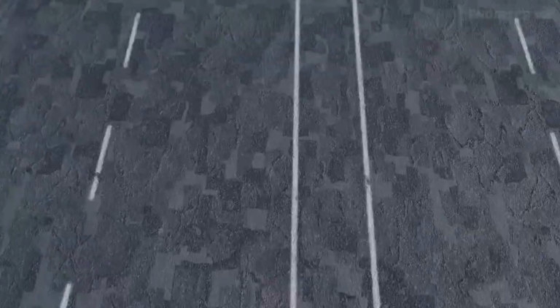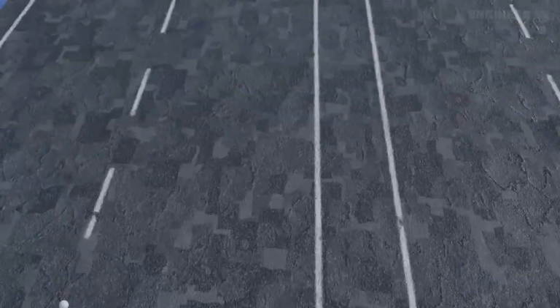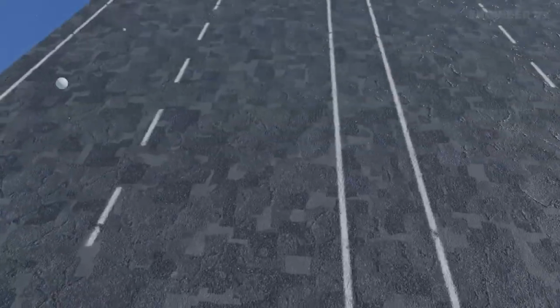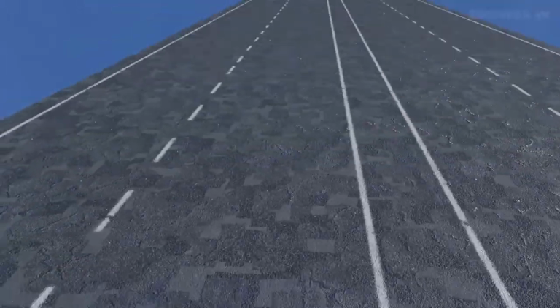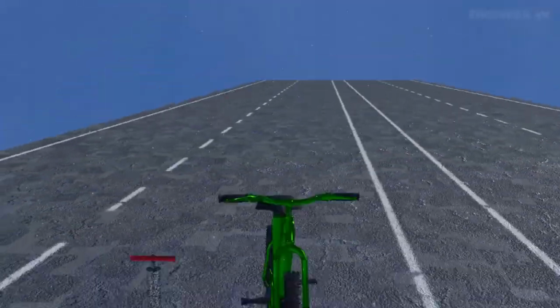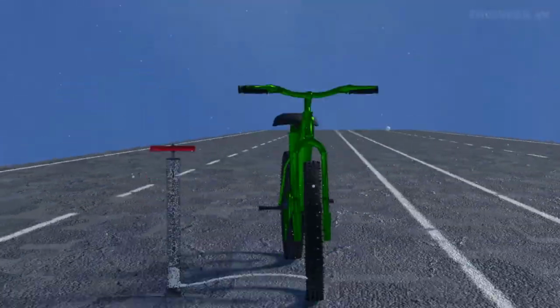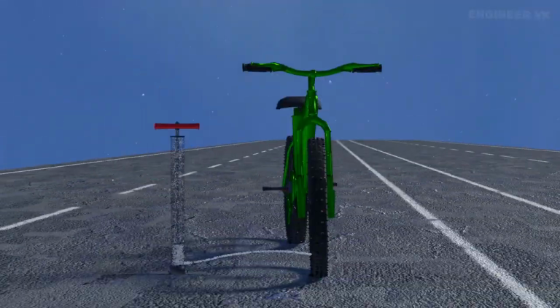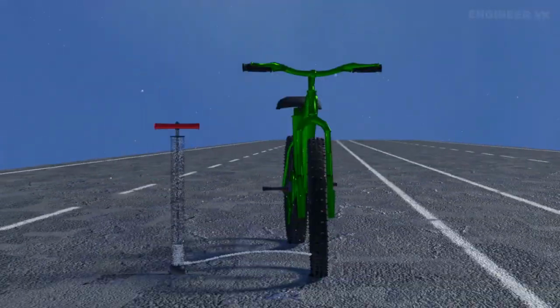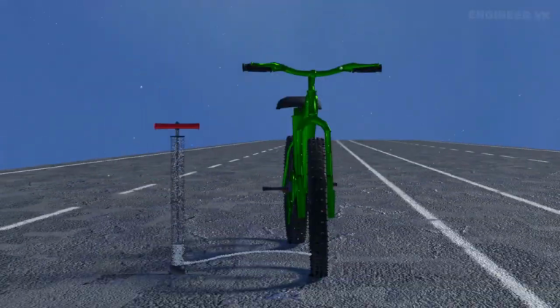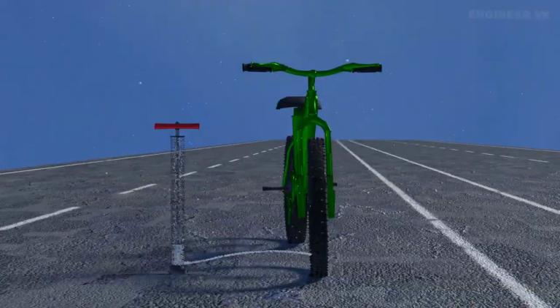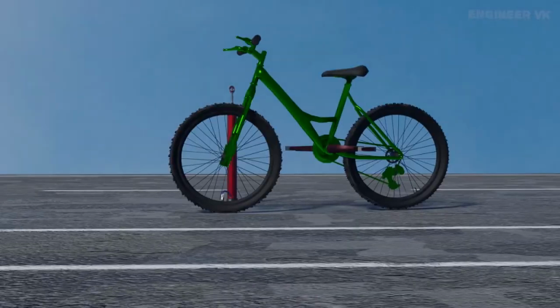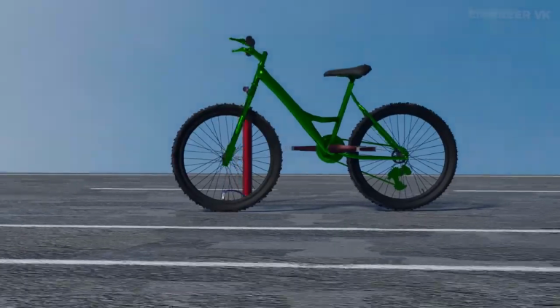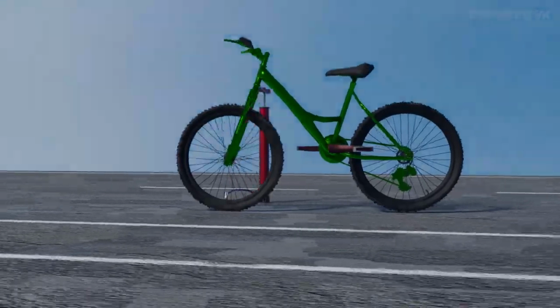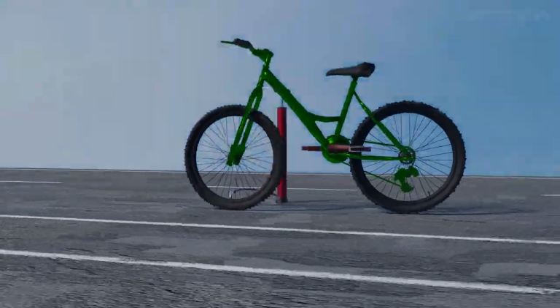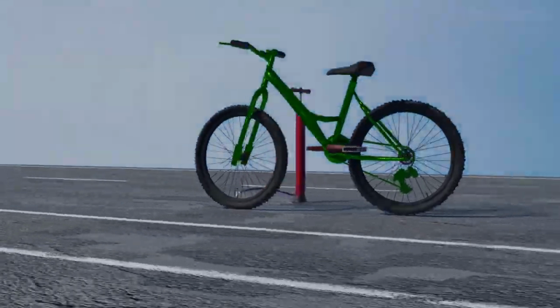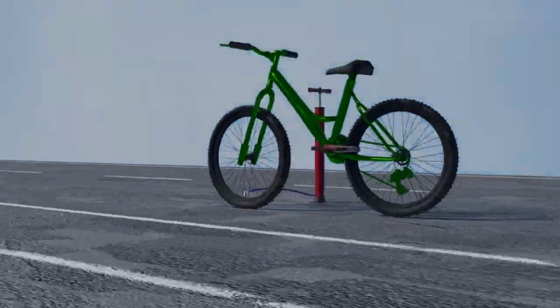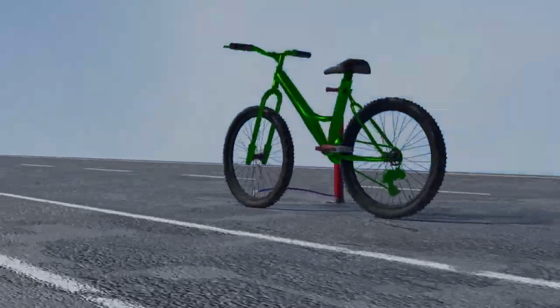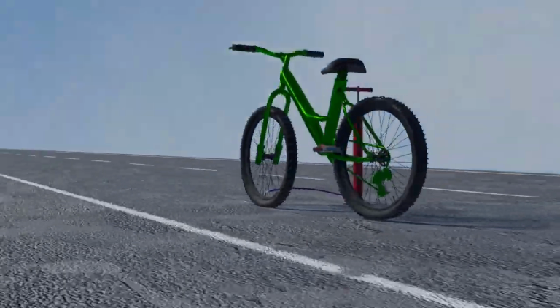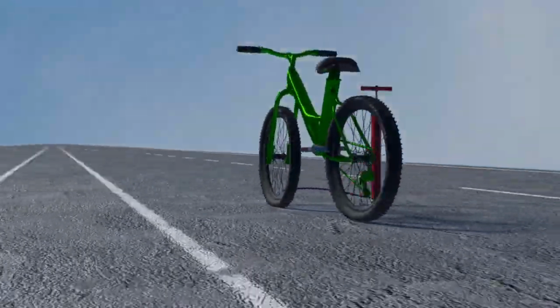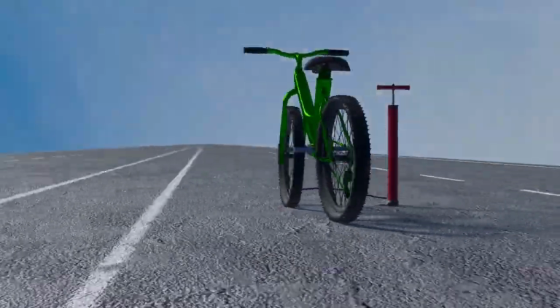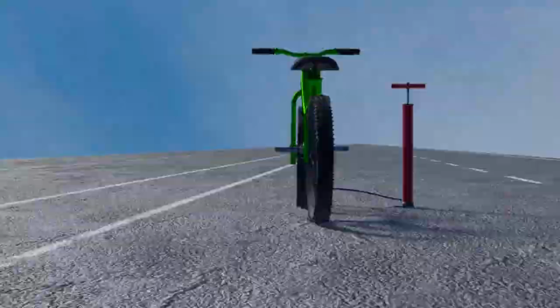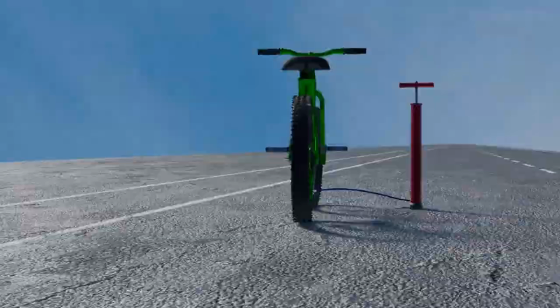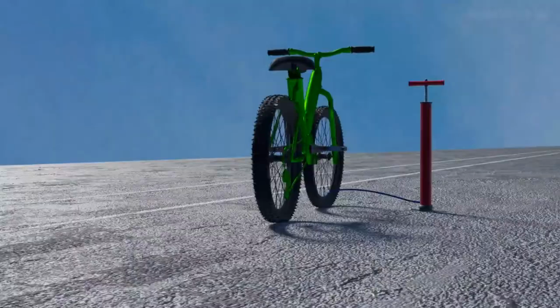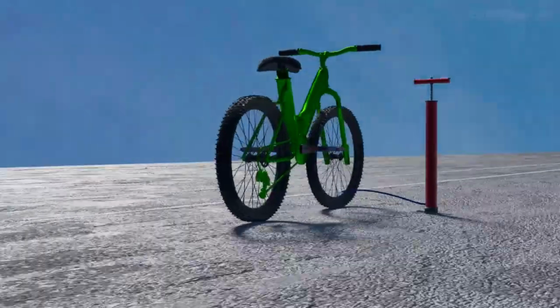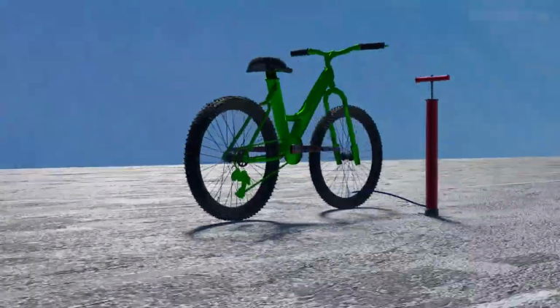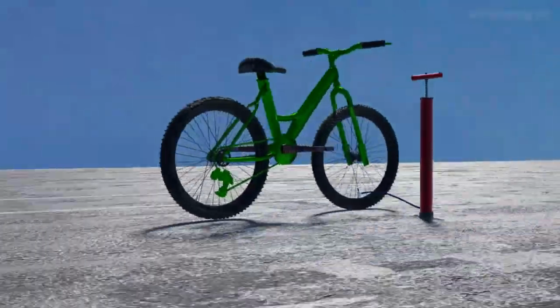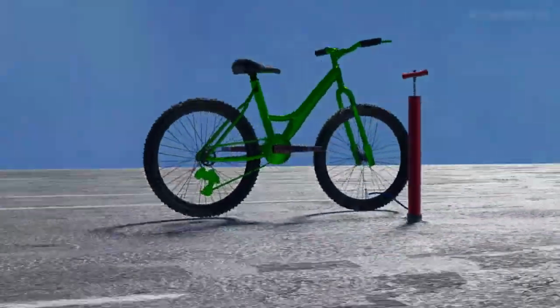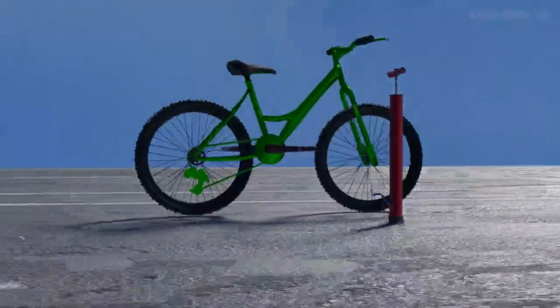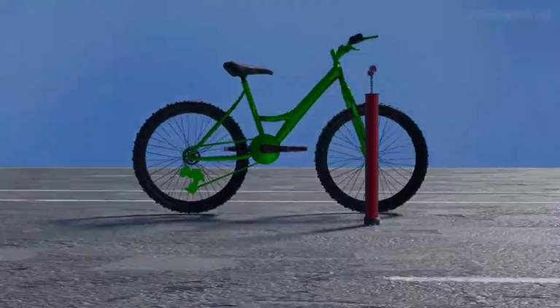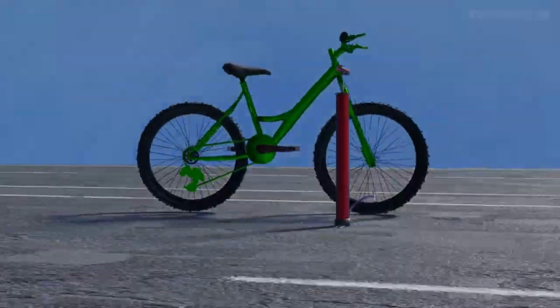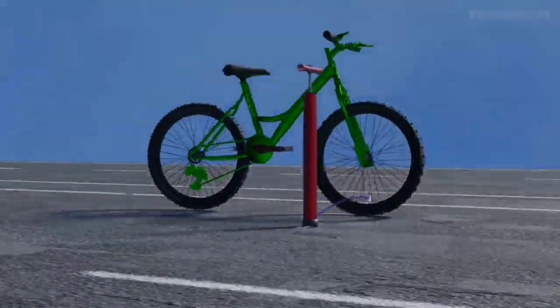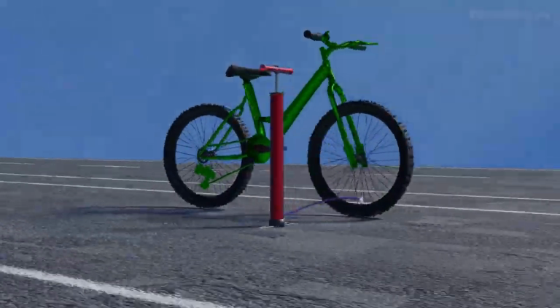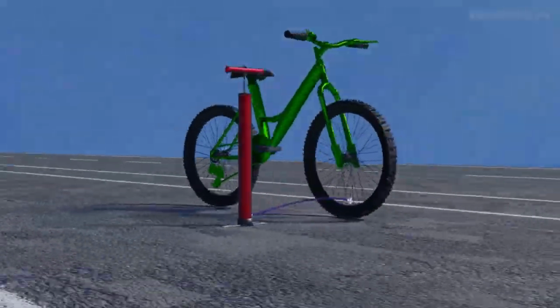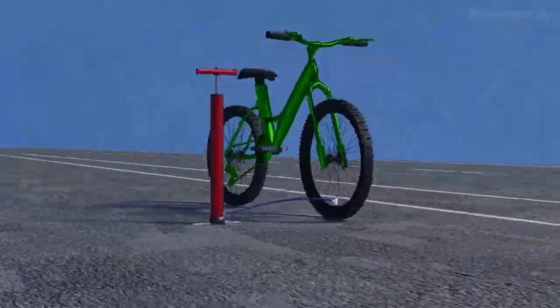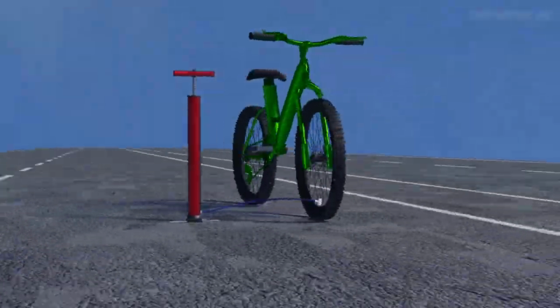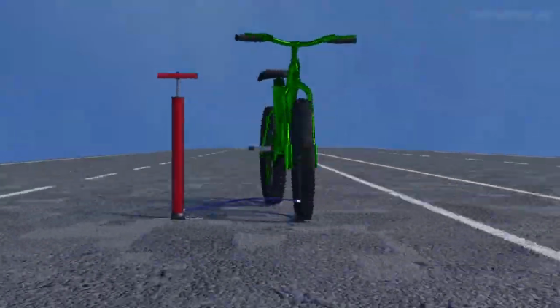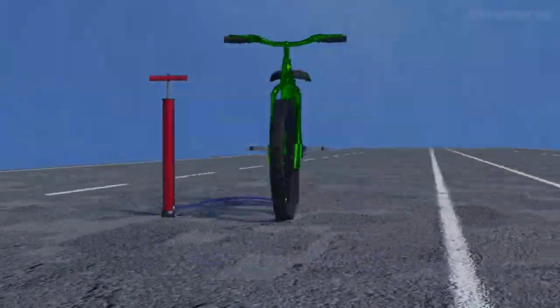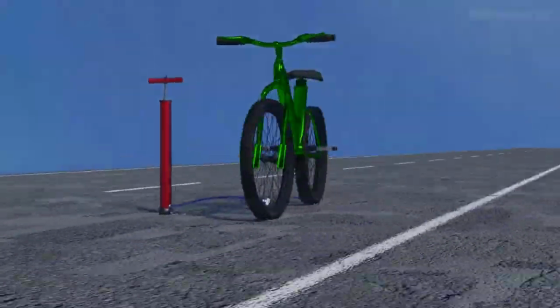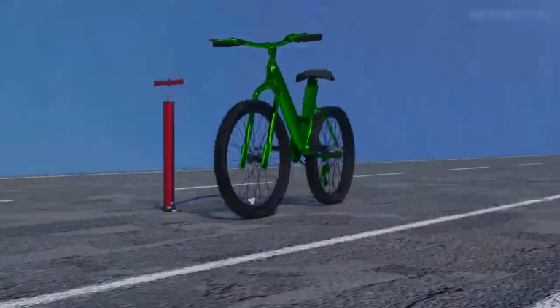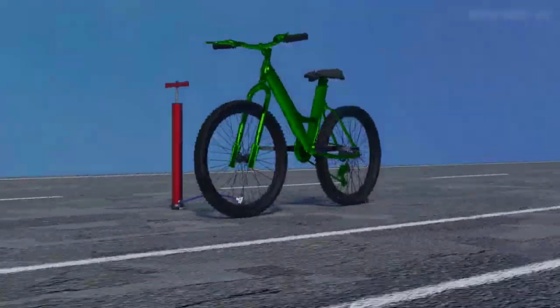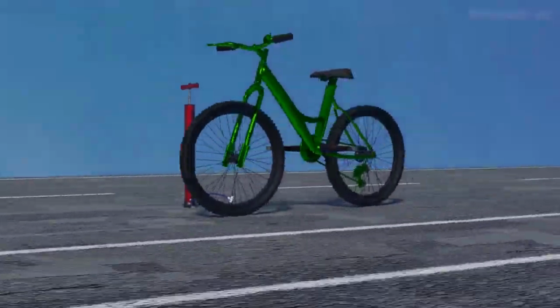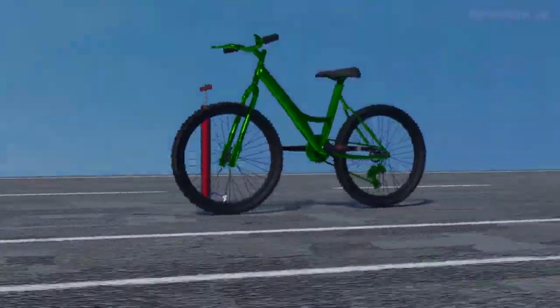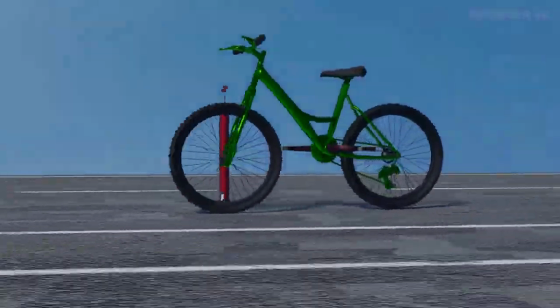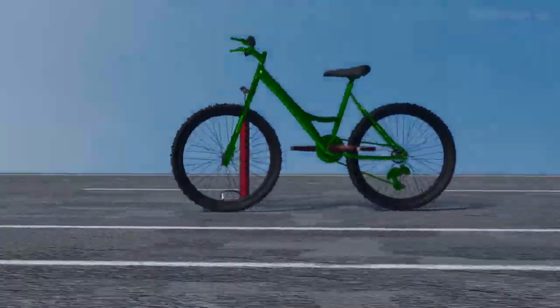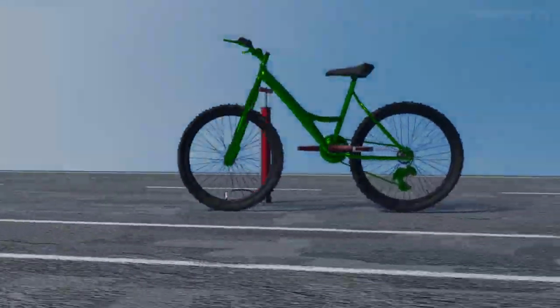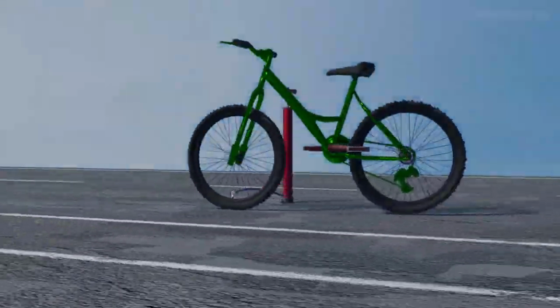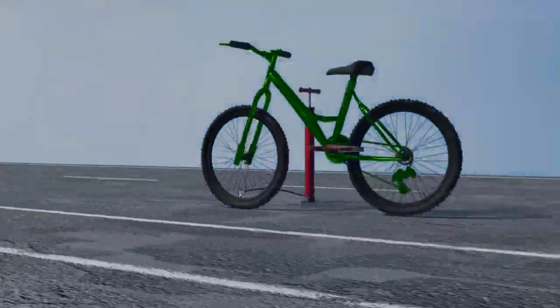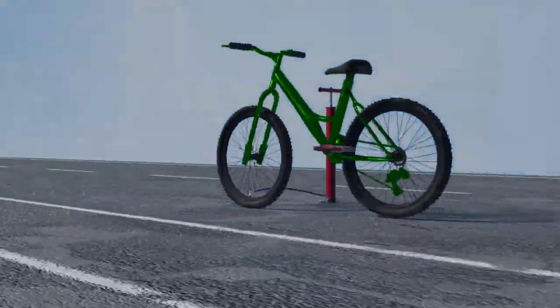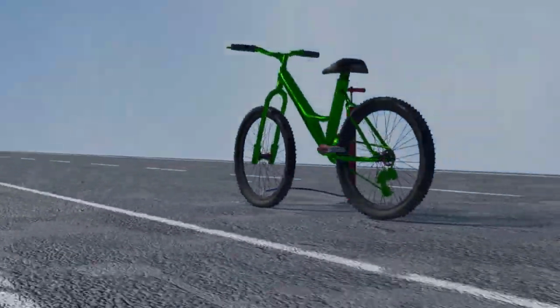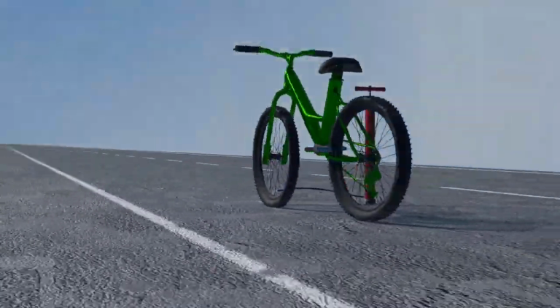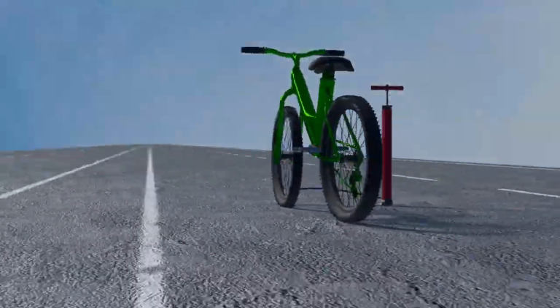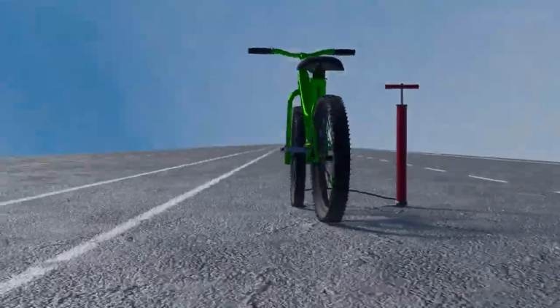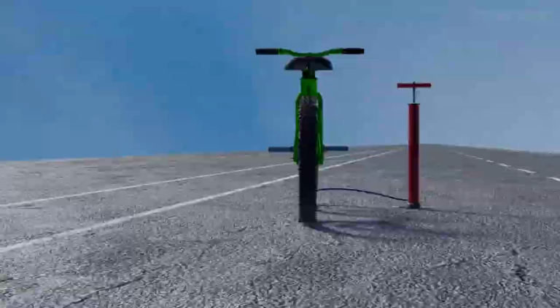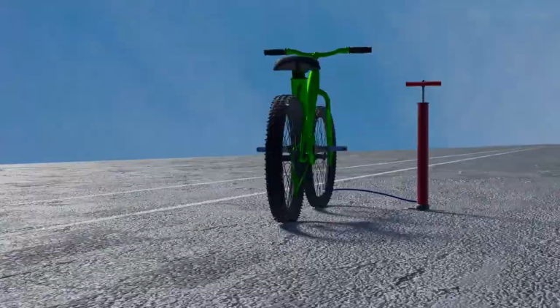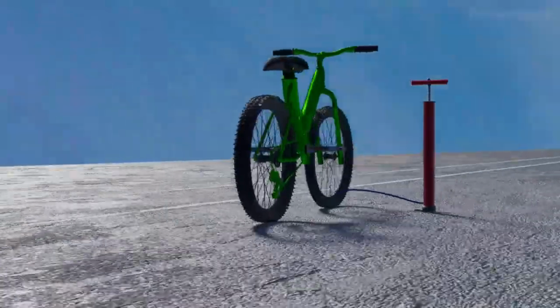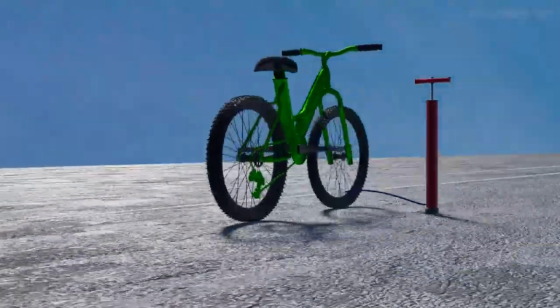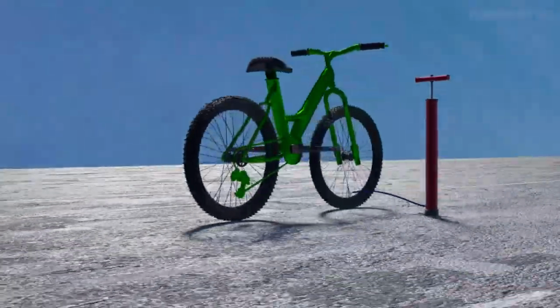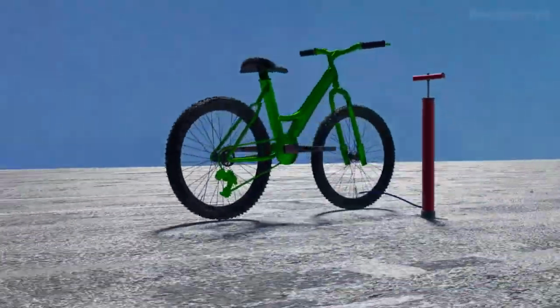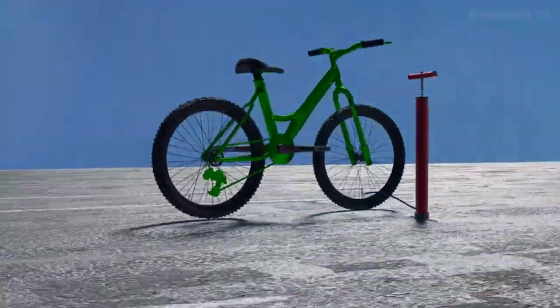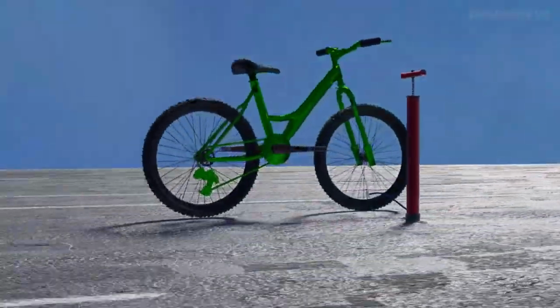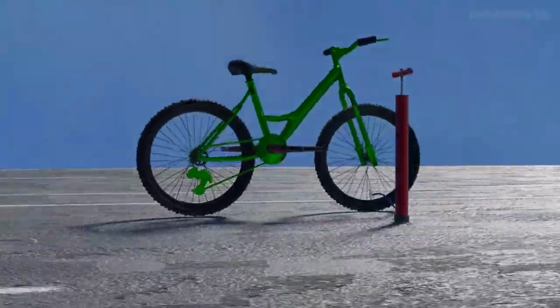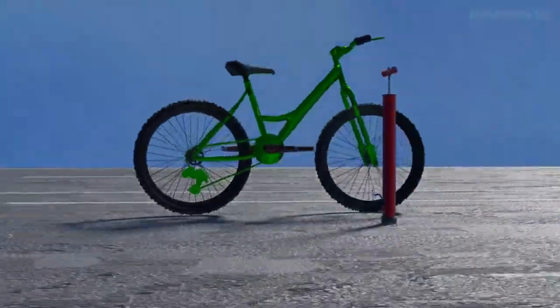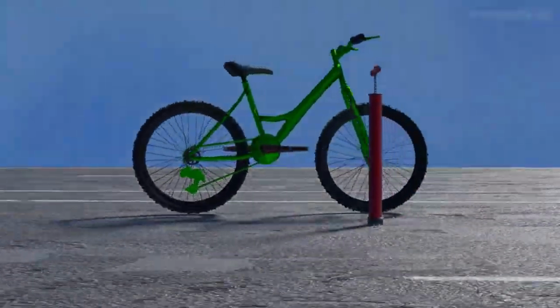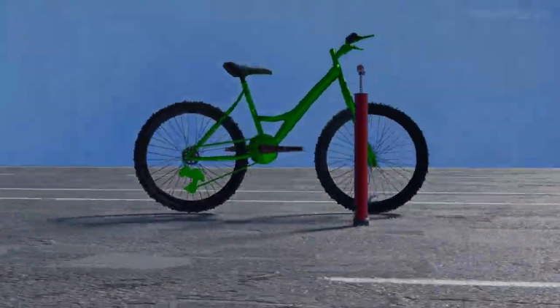Have you ever wondered why the air inside the bicycle tire doesn't come outside? Let's see that in the next video. Till then, stay curious.